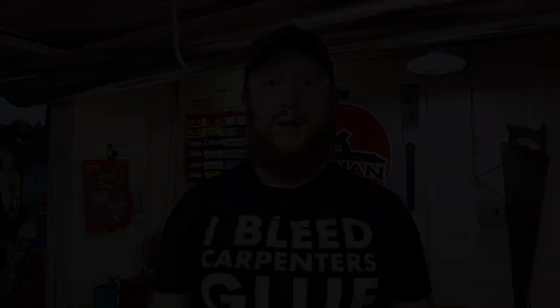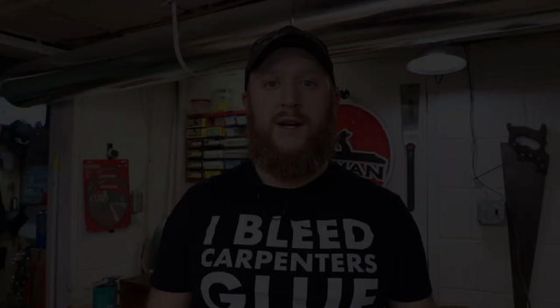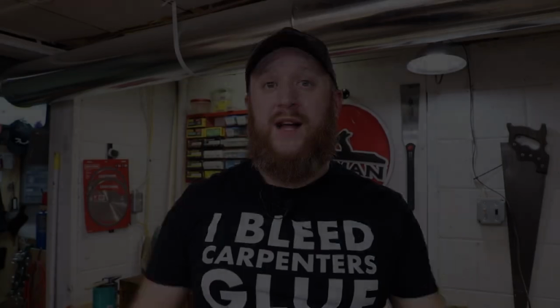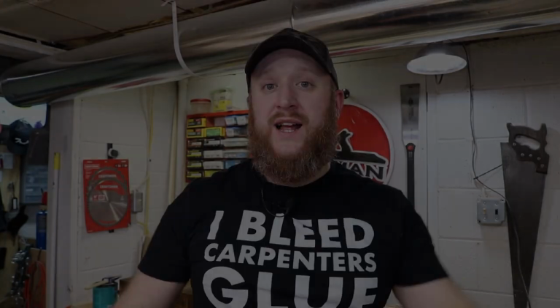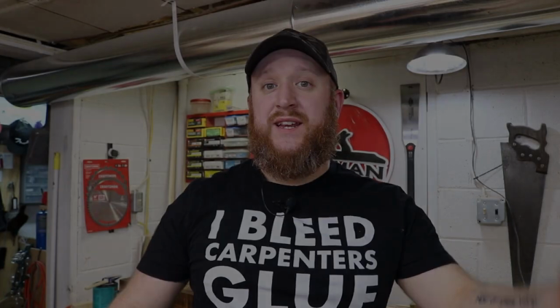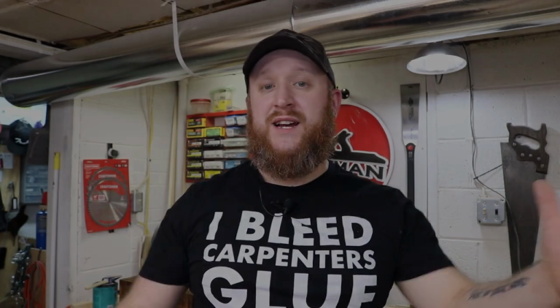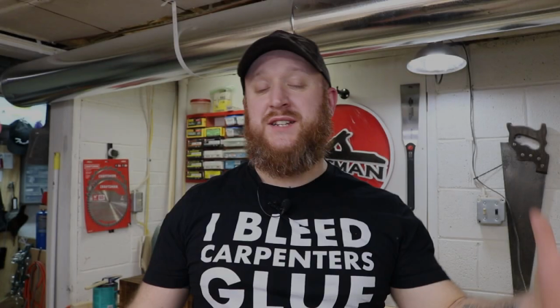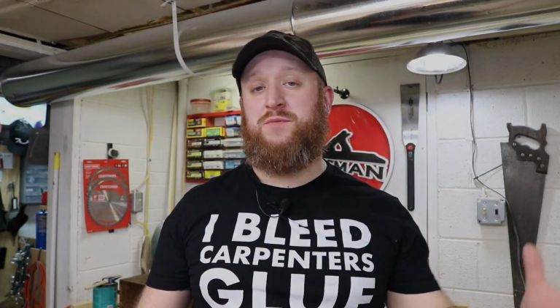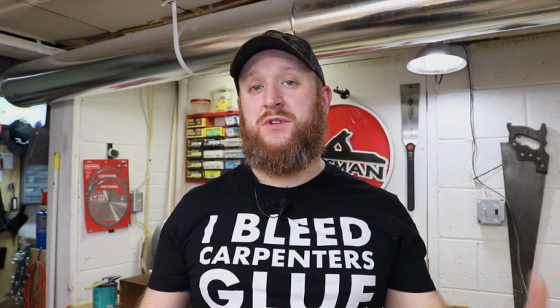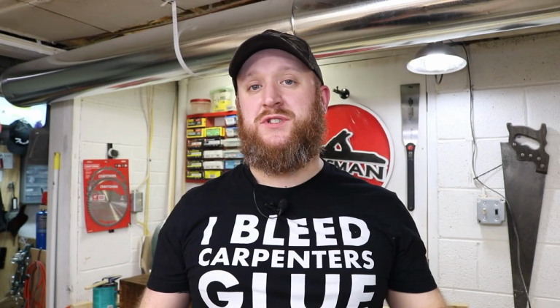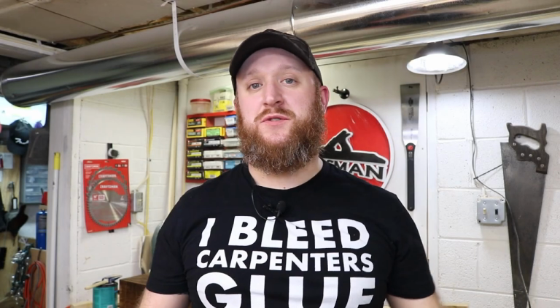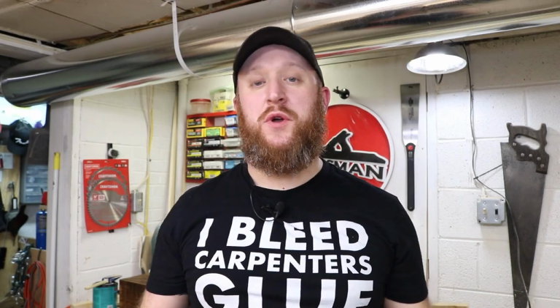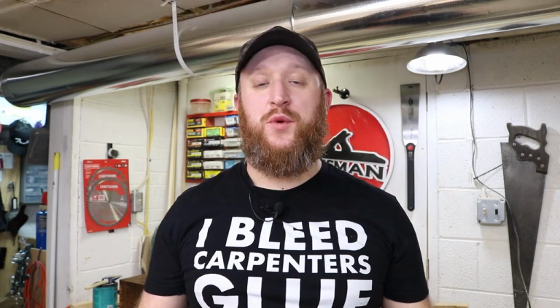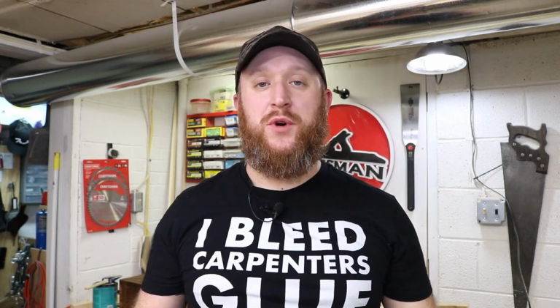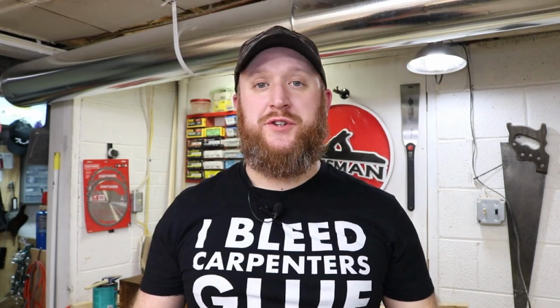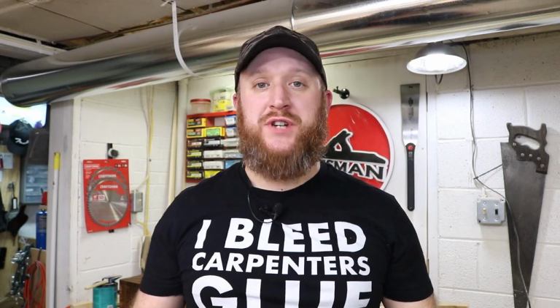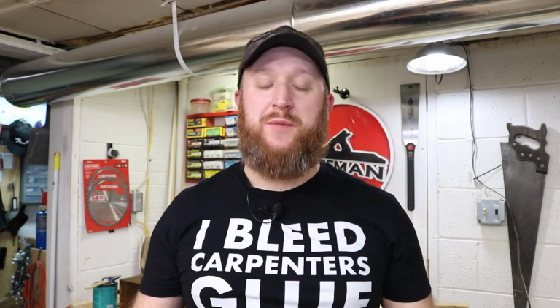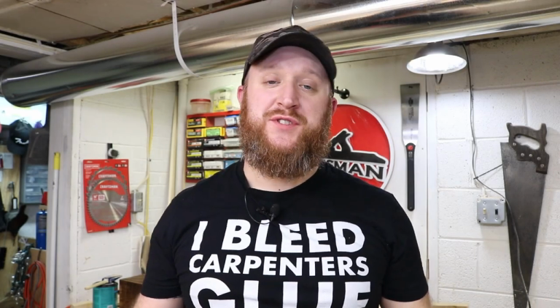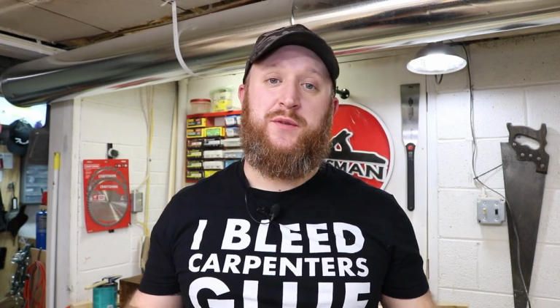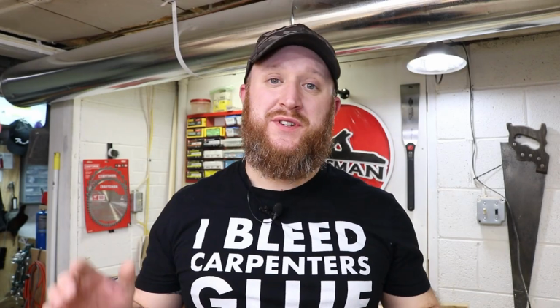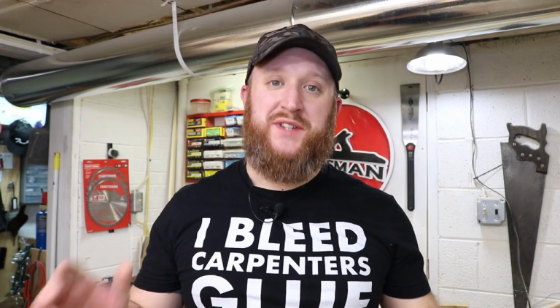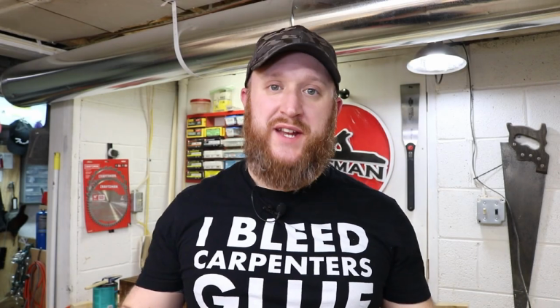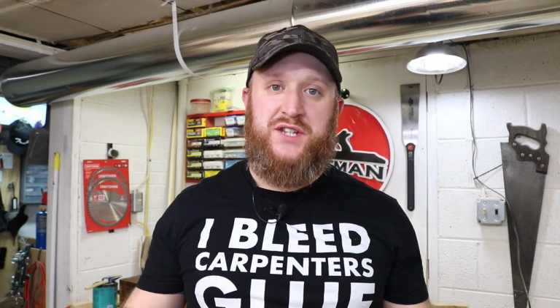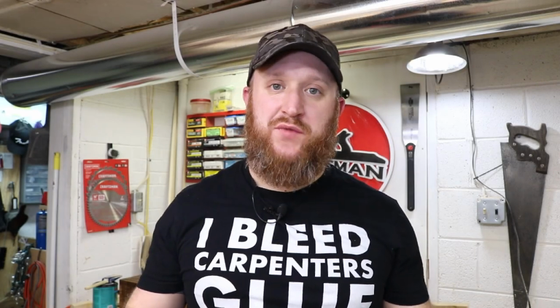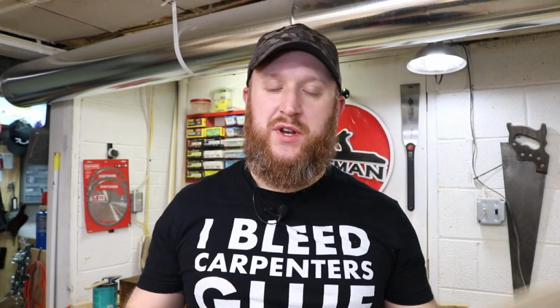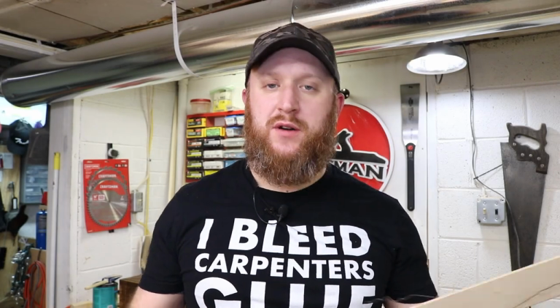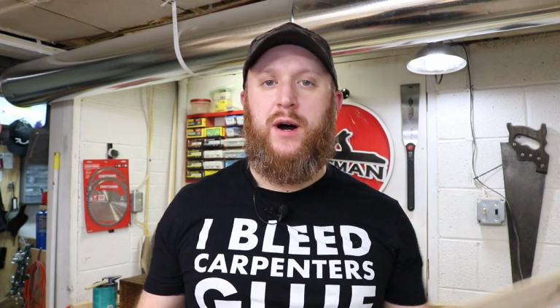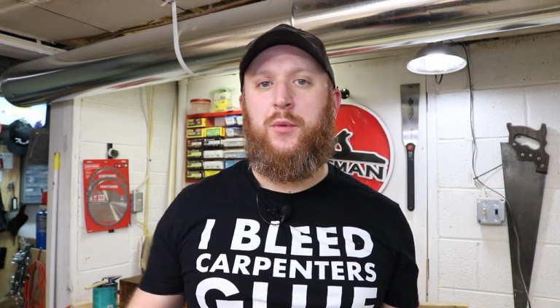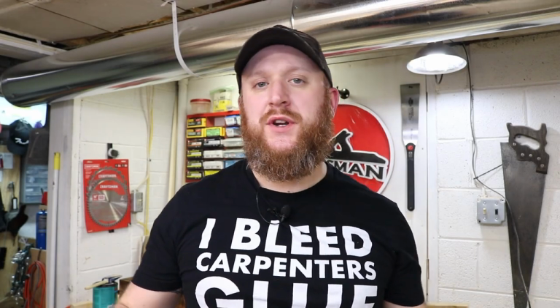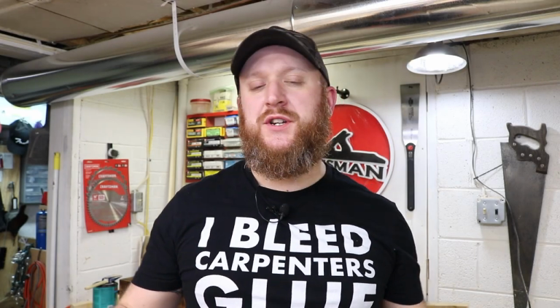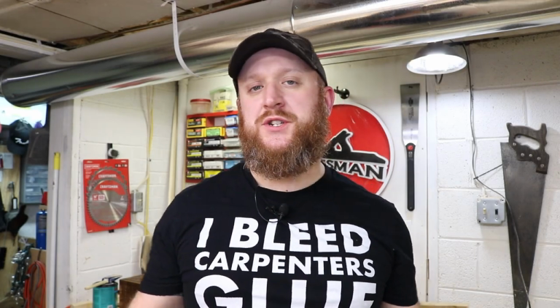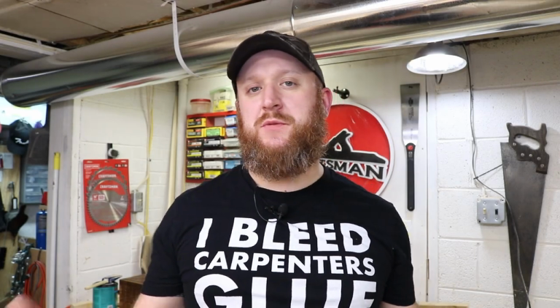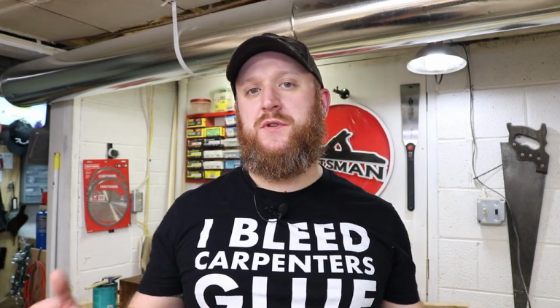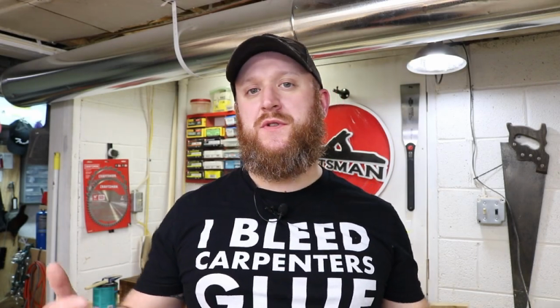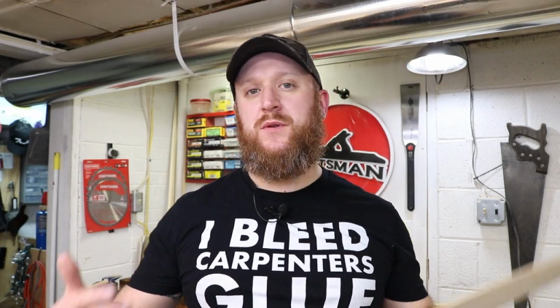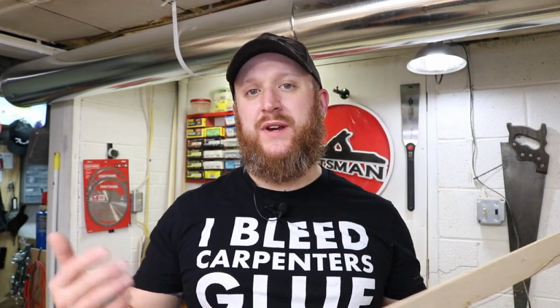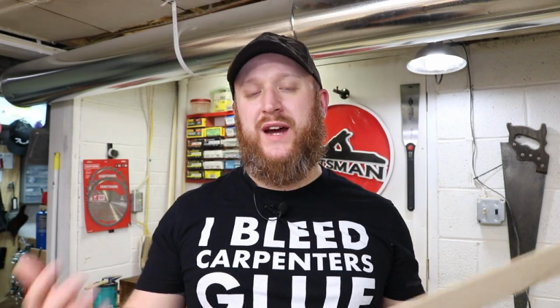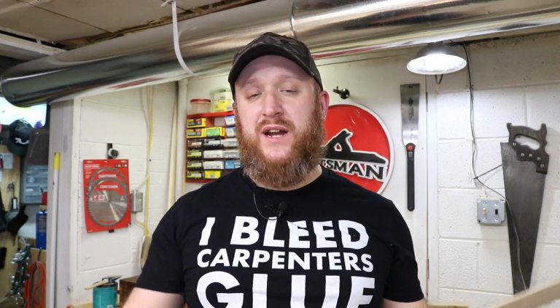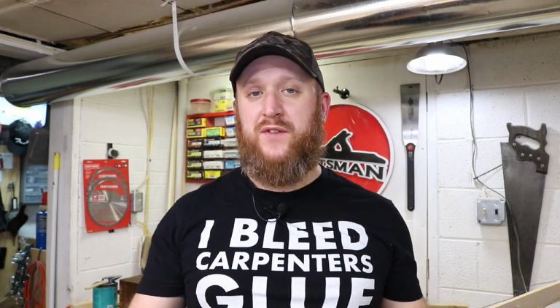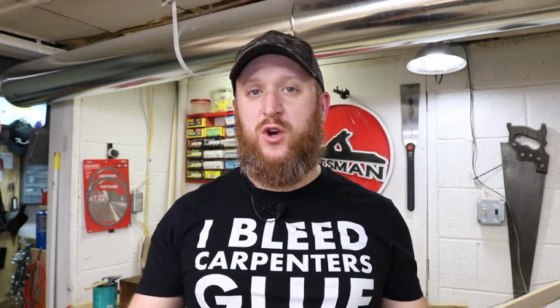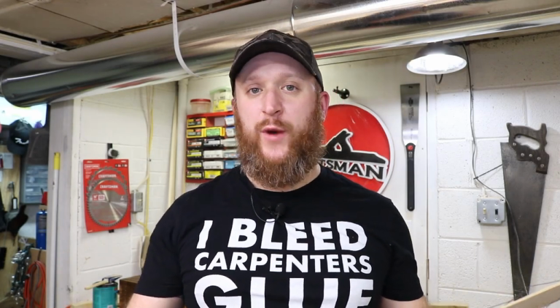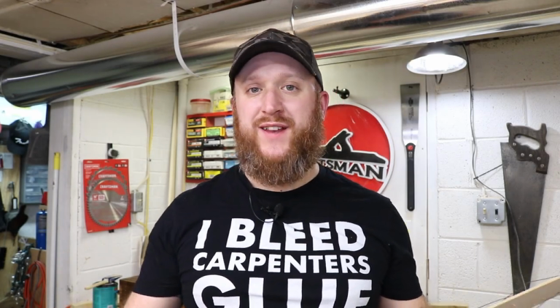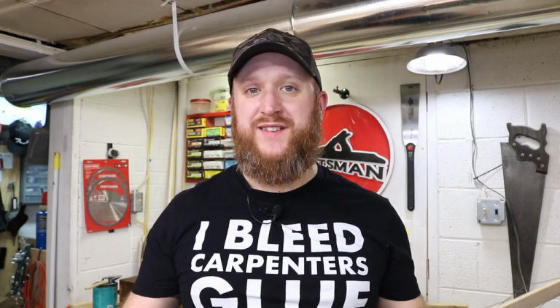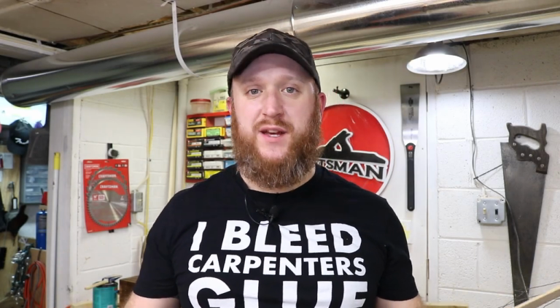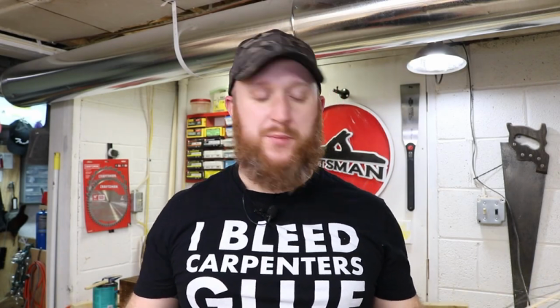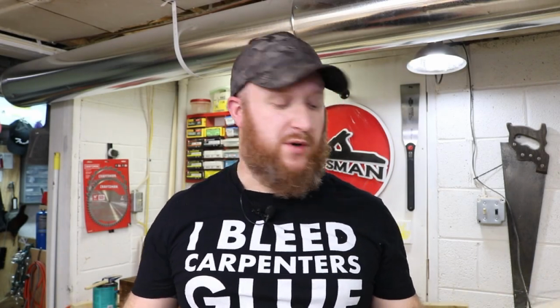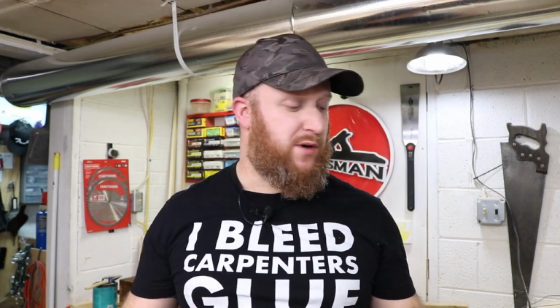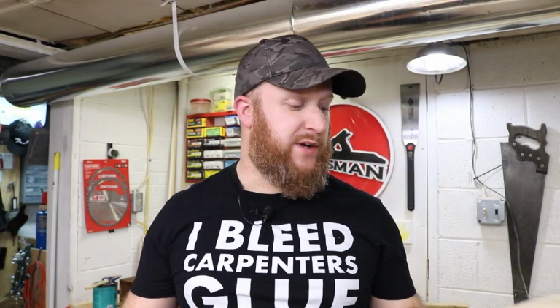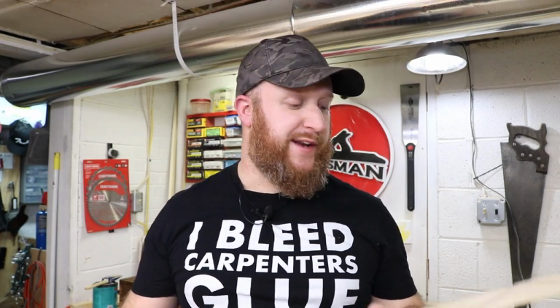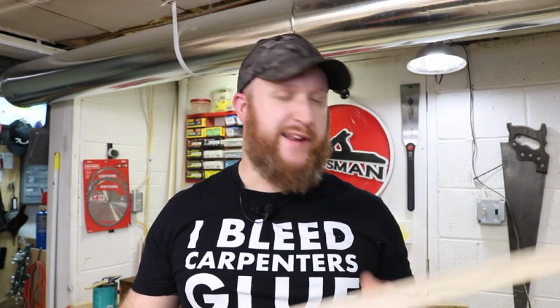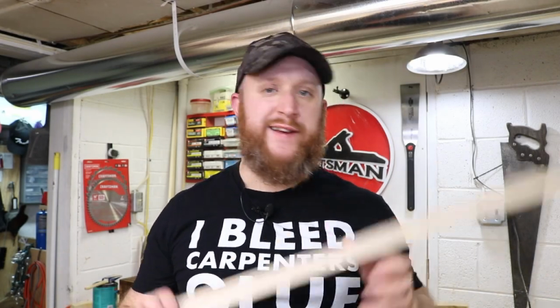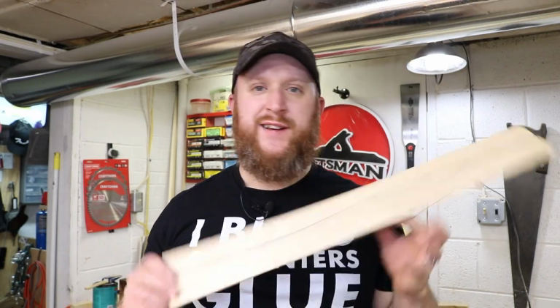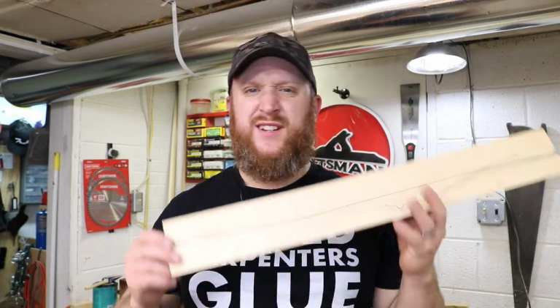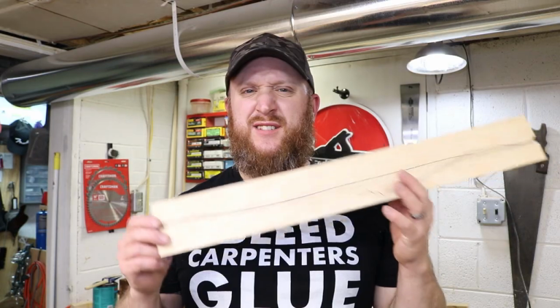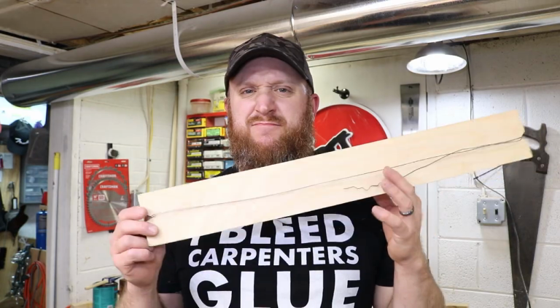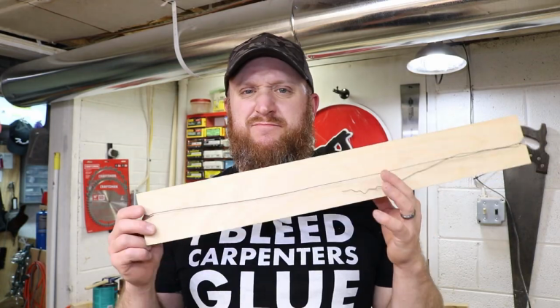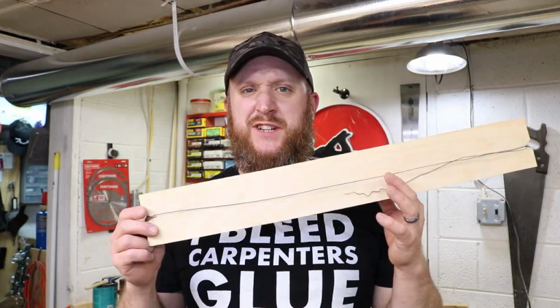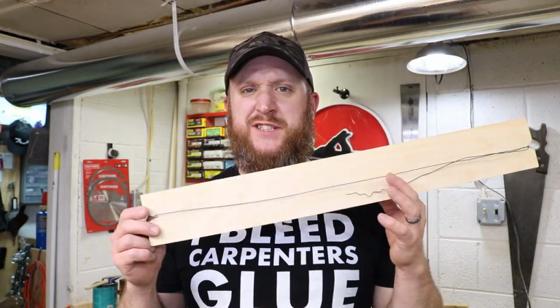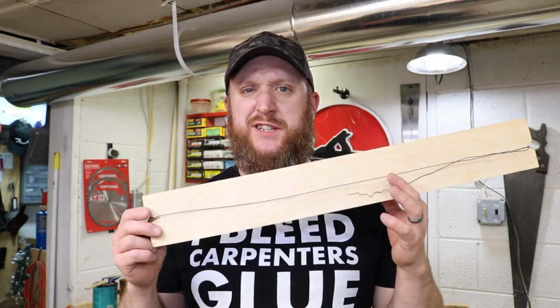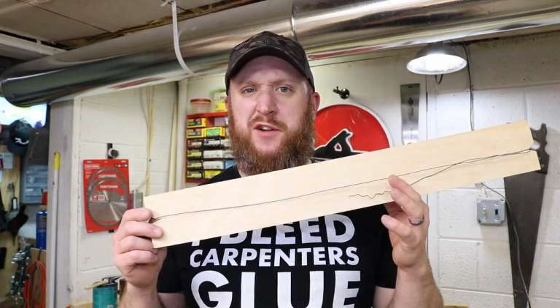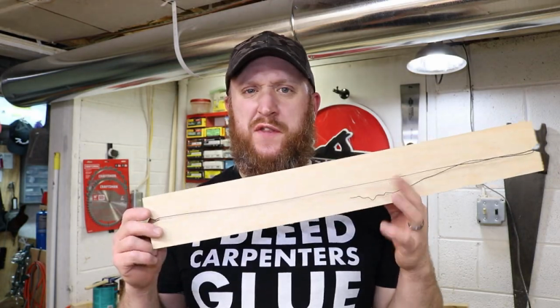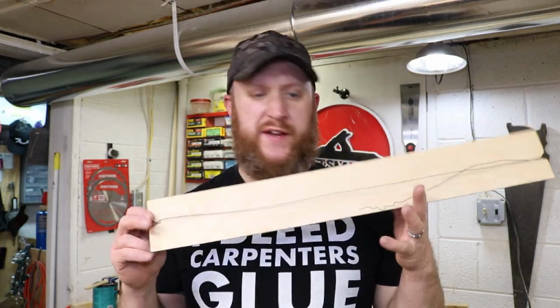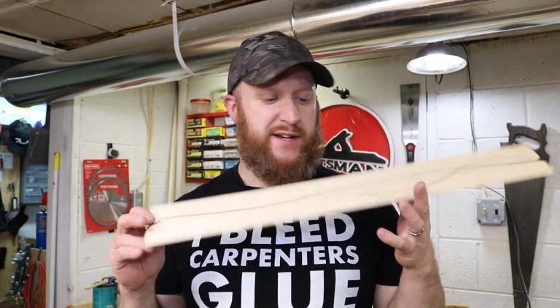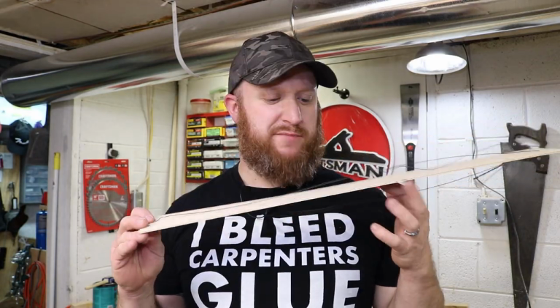Hey guys, welcome to the workshop. So in today's video, I wanted to share with you a quick tip on this little thing.